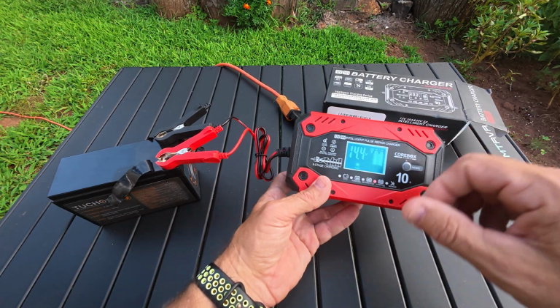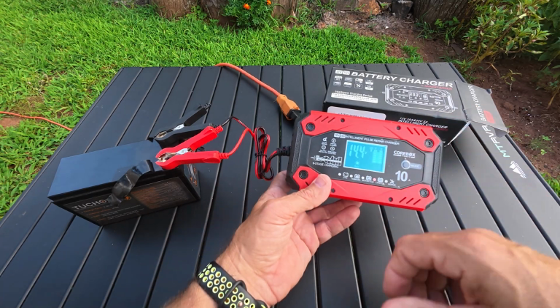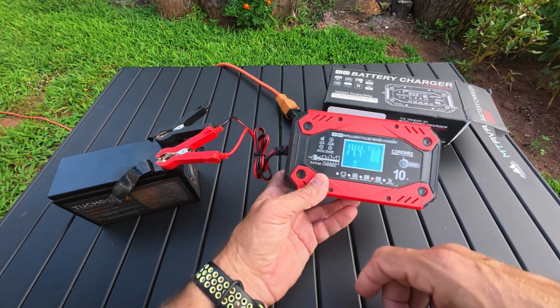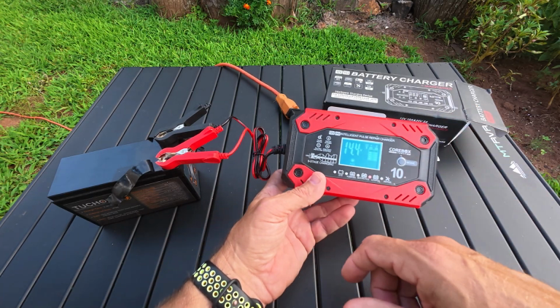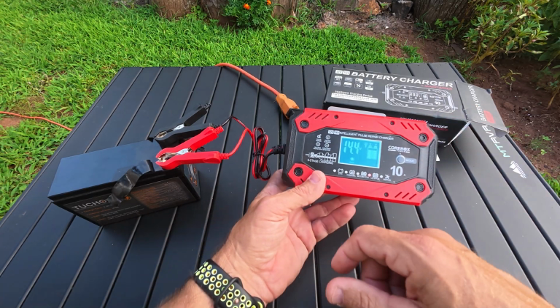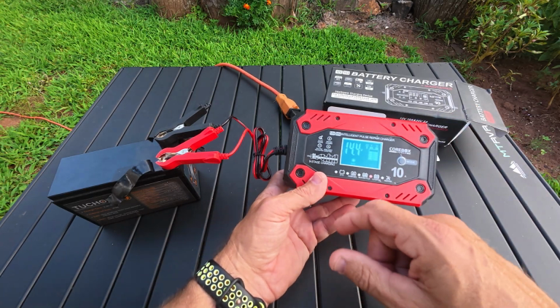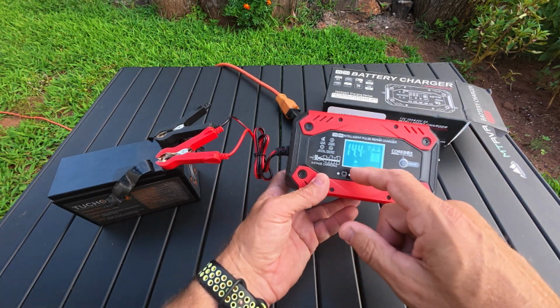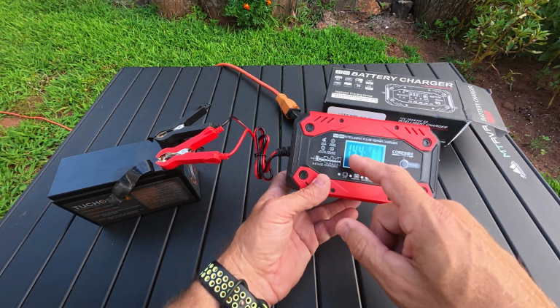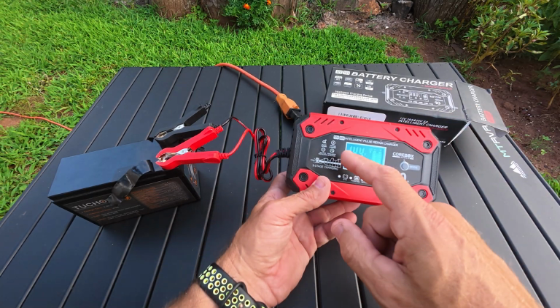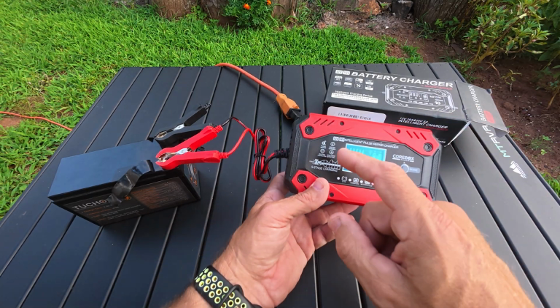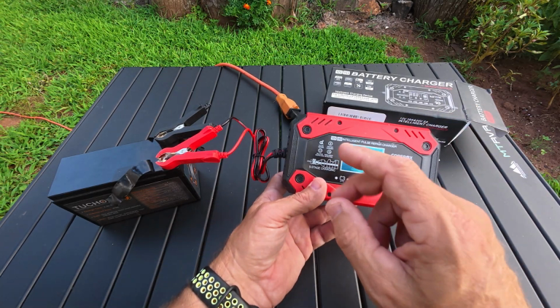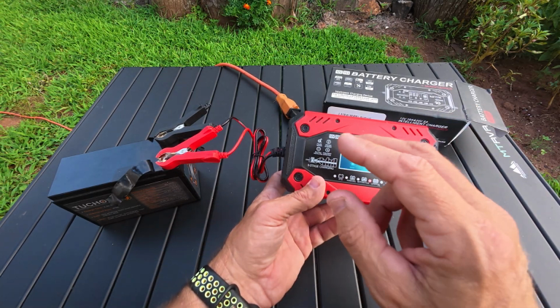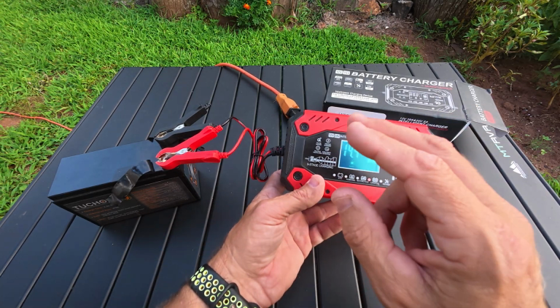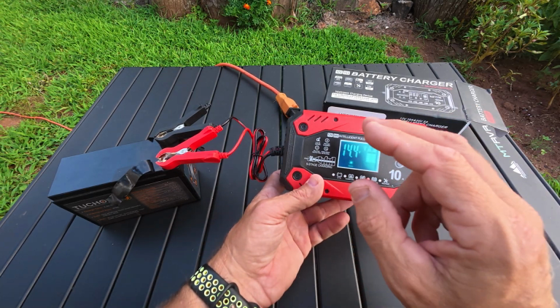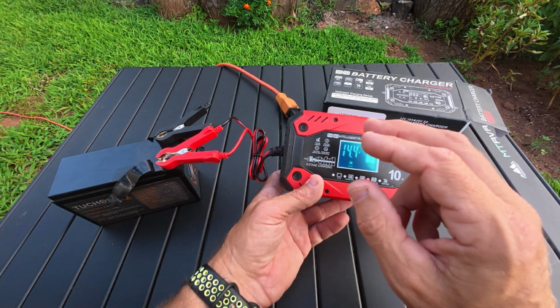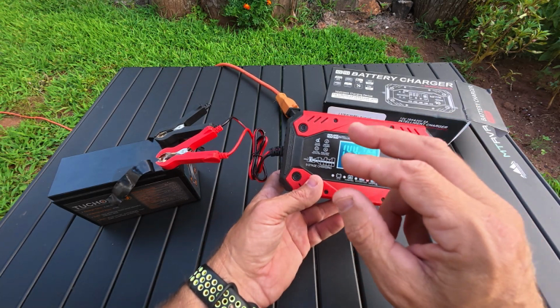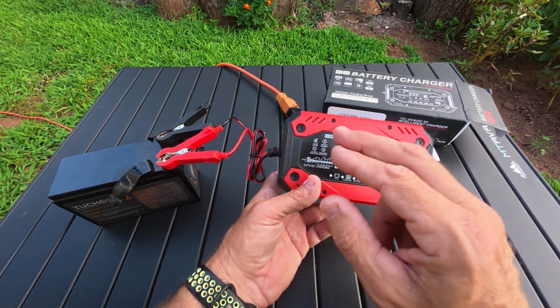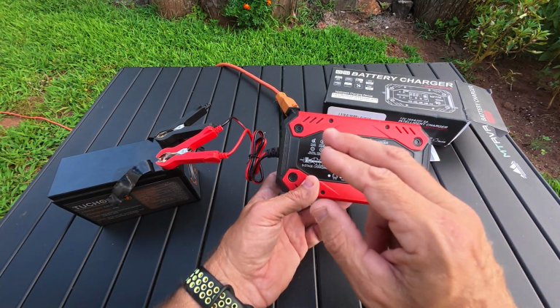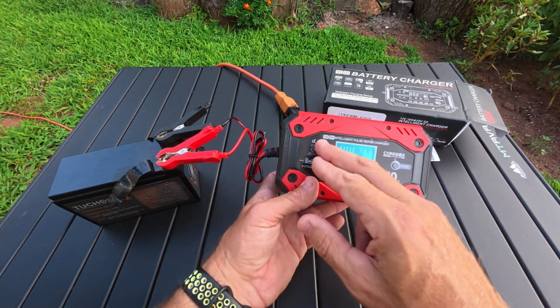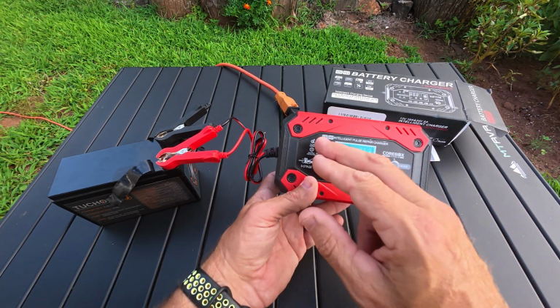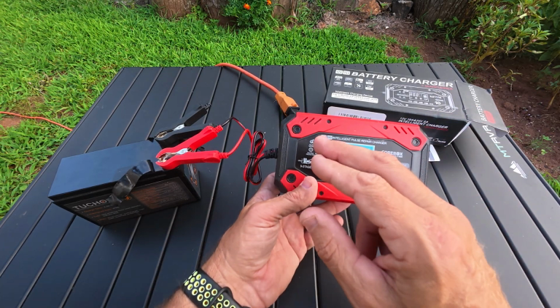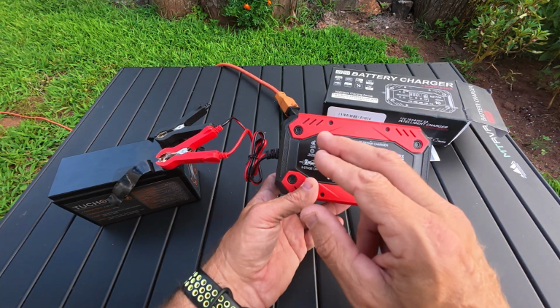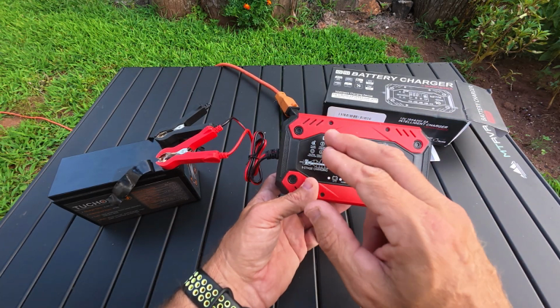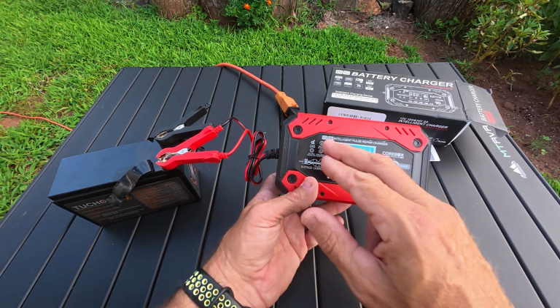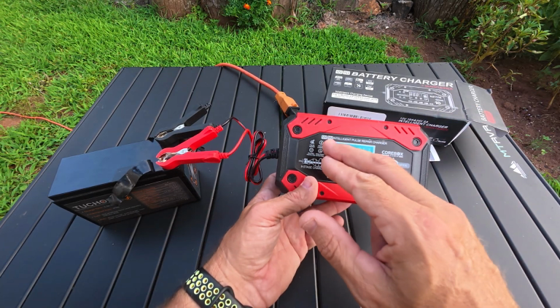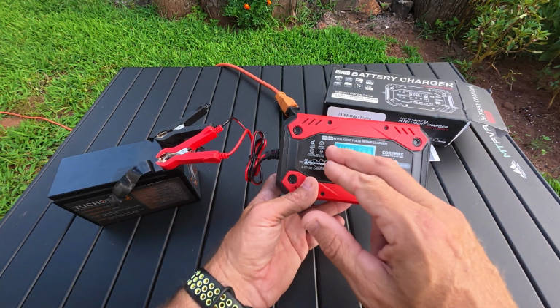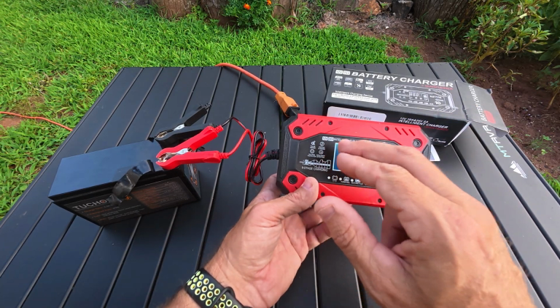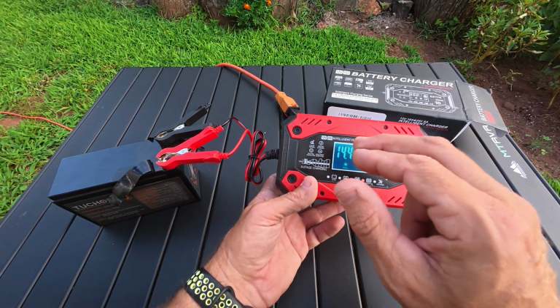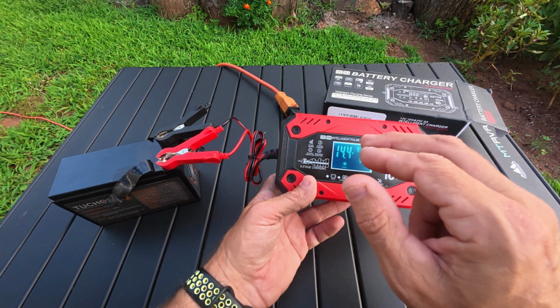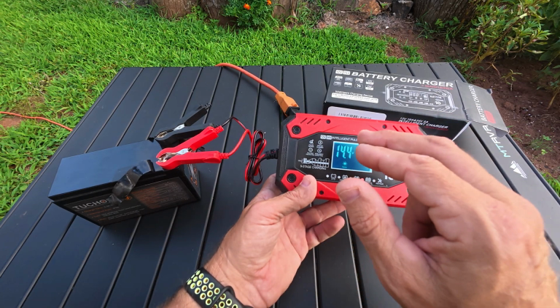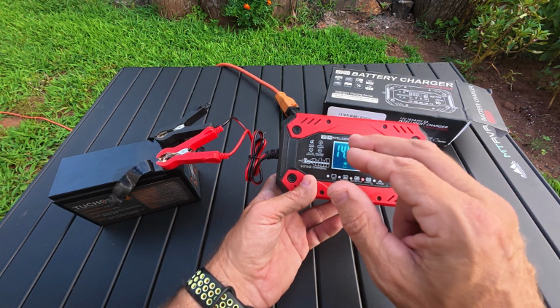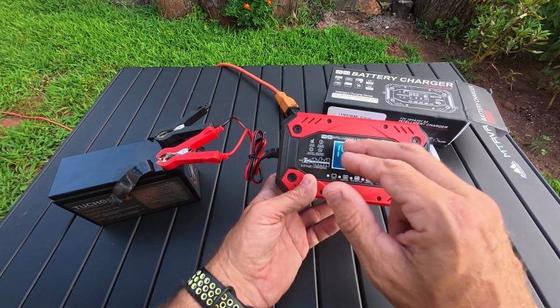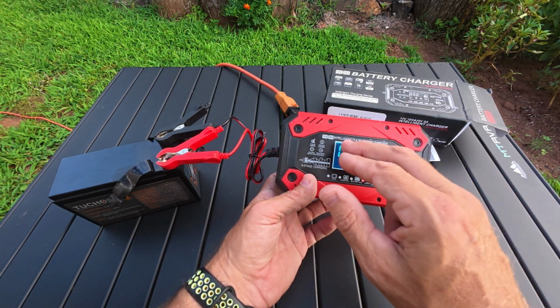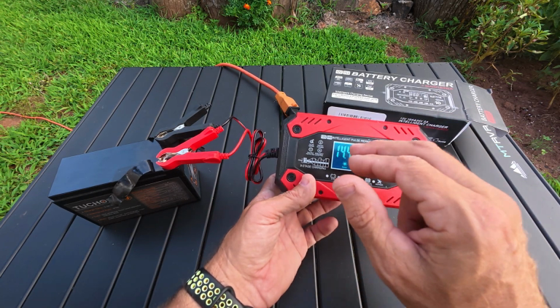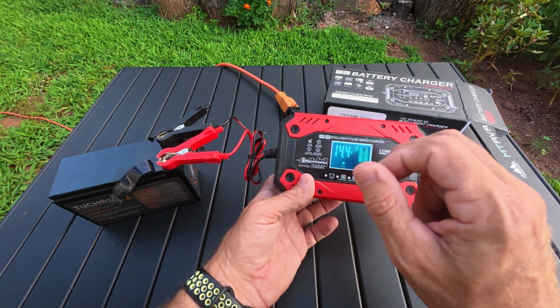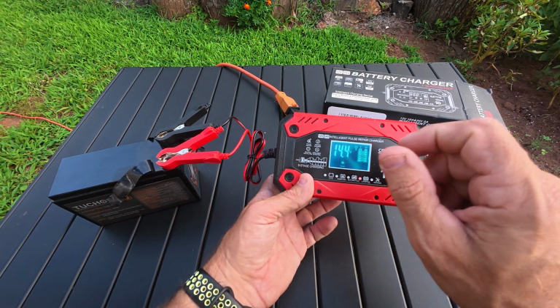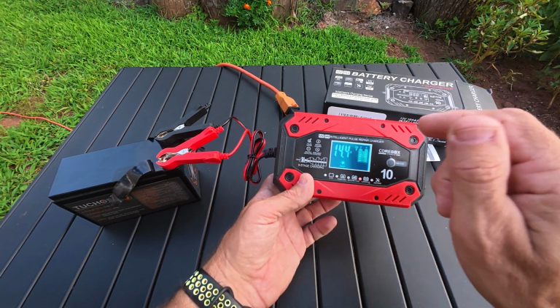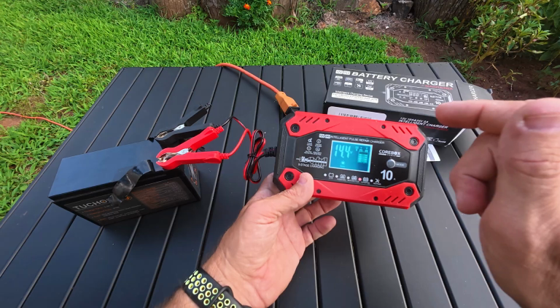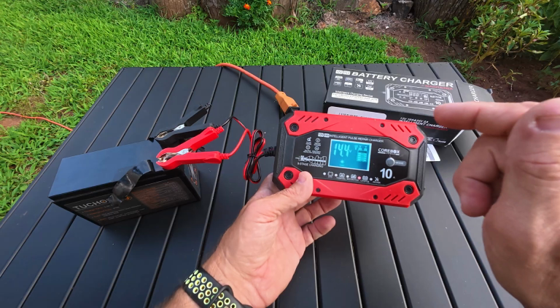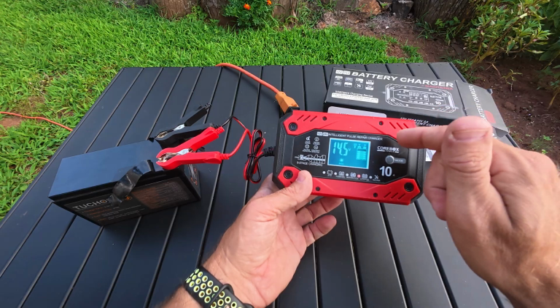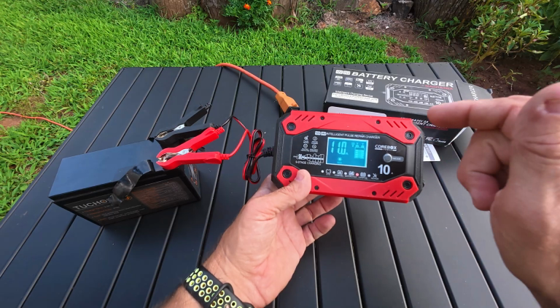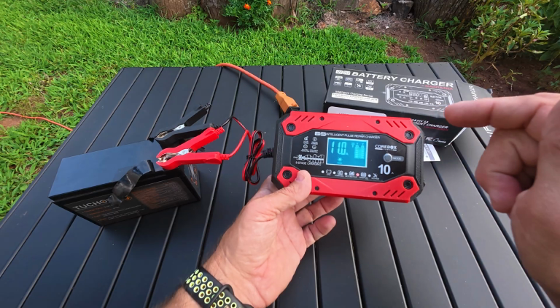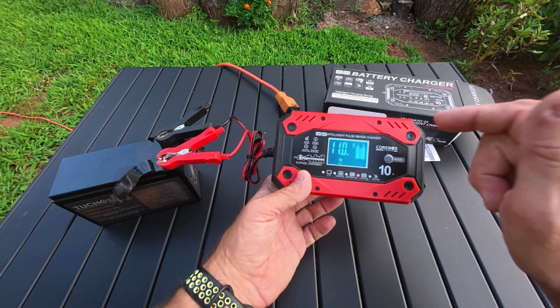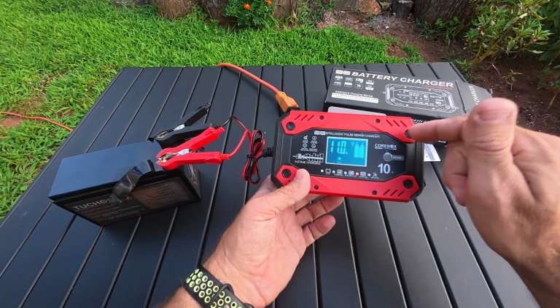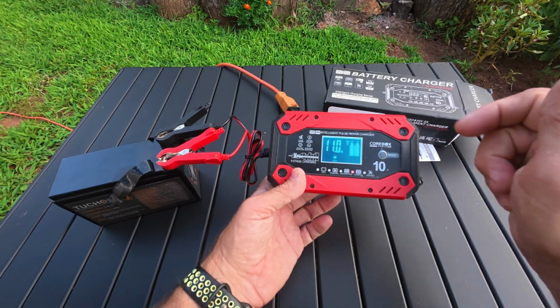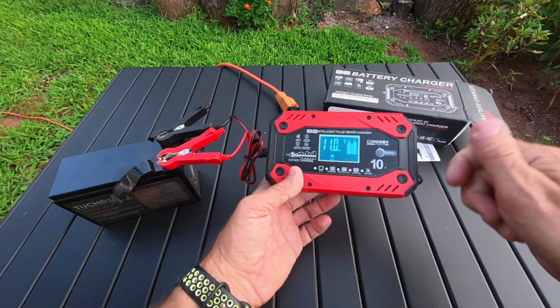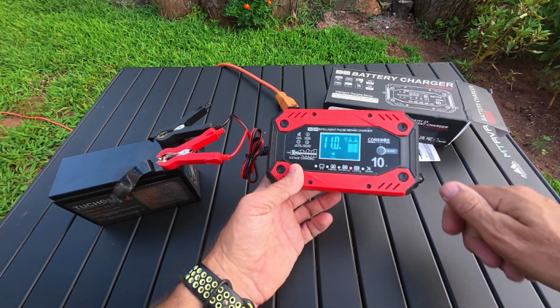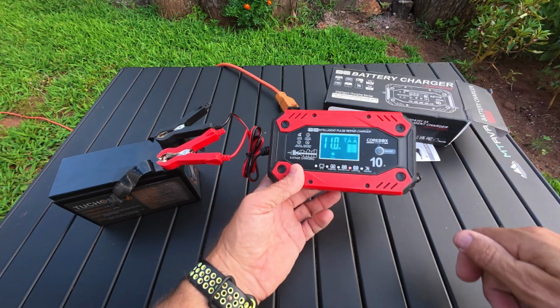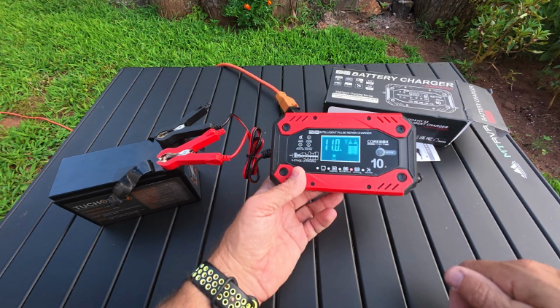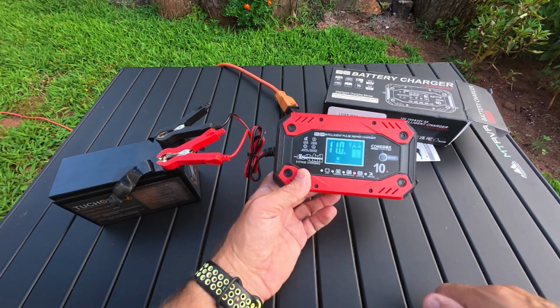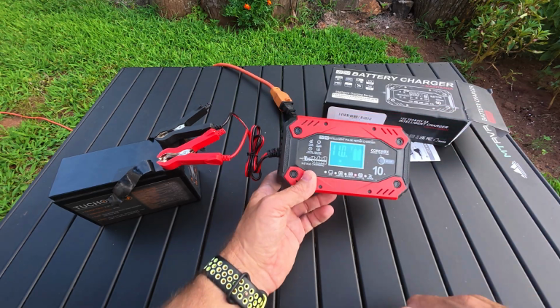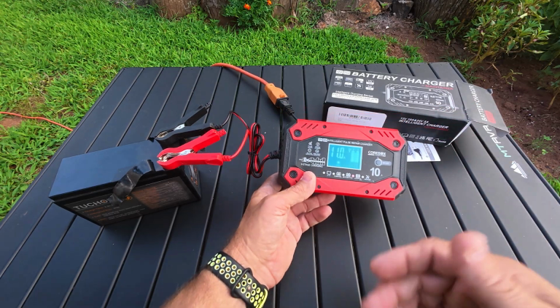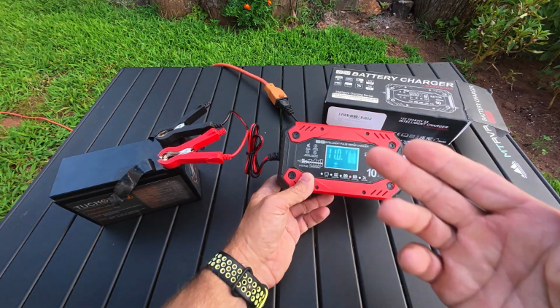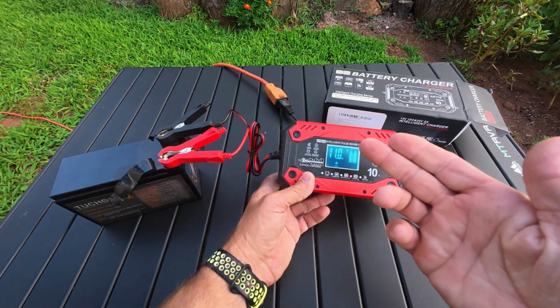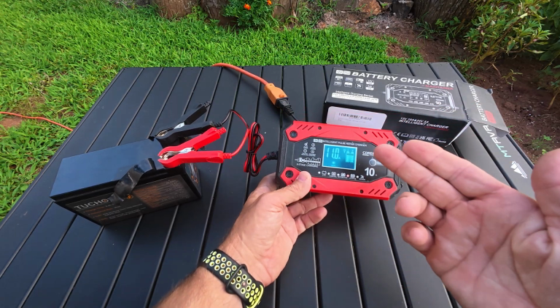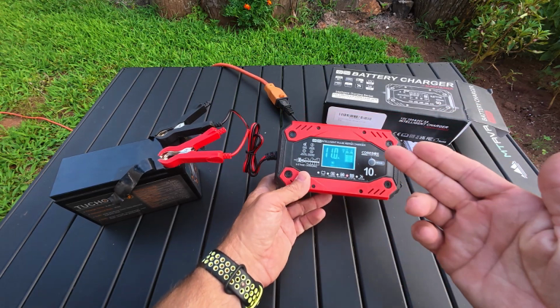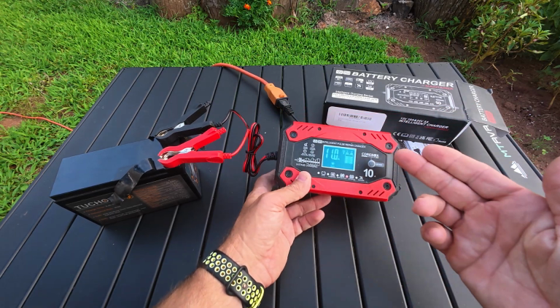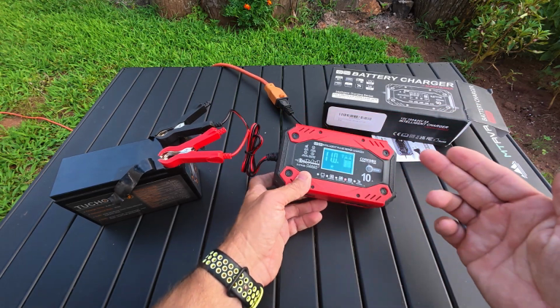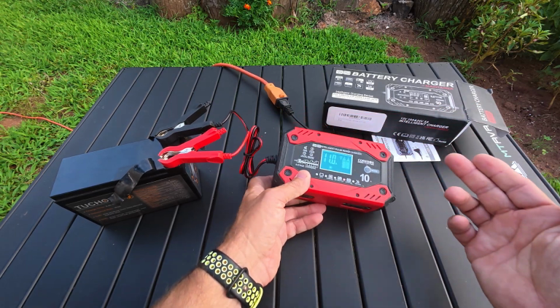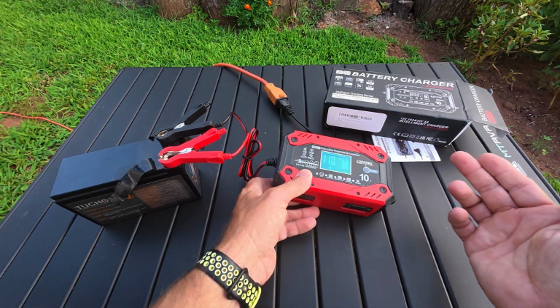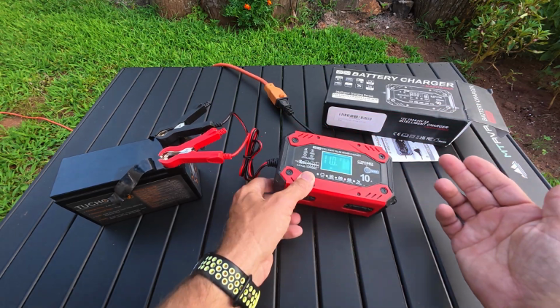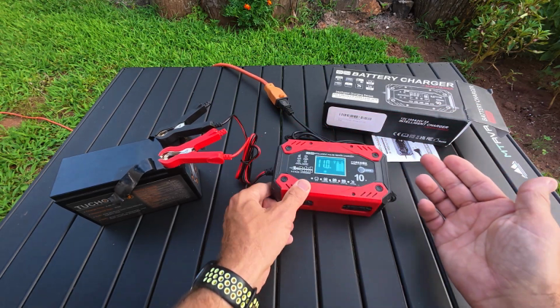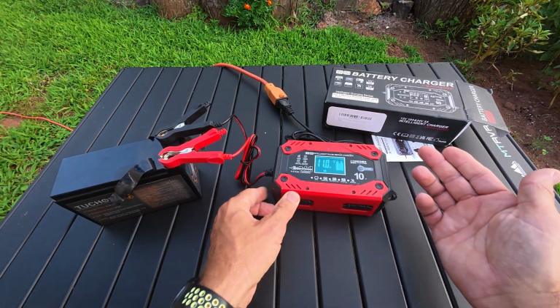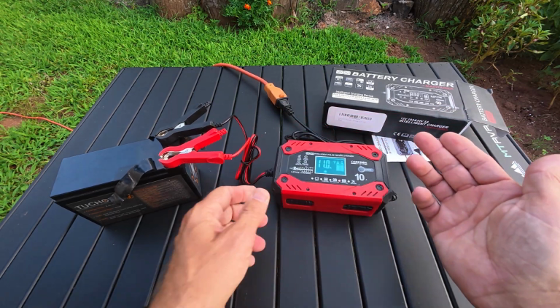That's all I got on the 12 and 24 volt intelligent pulse repair charger. See y'all in the next video.